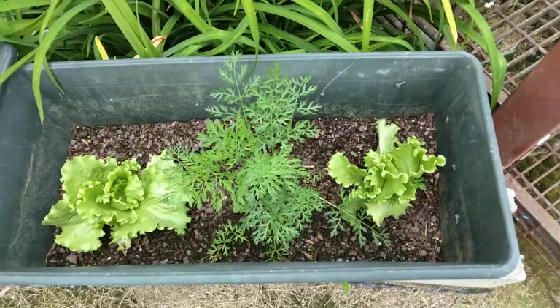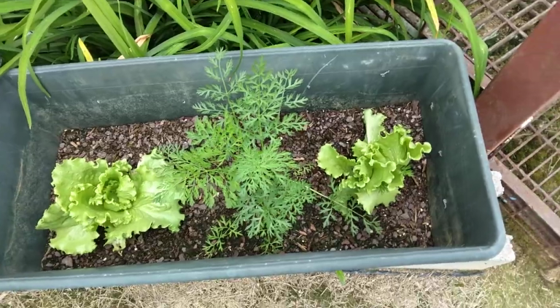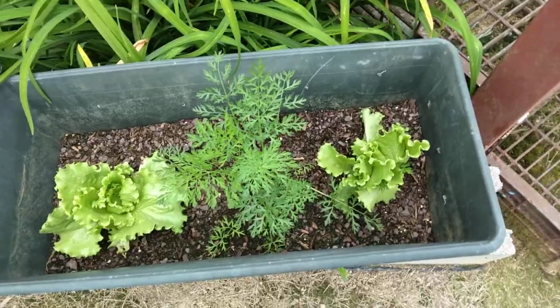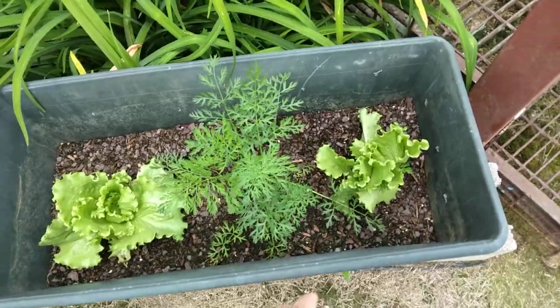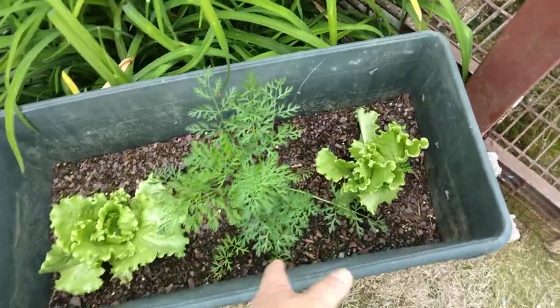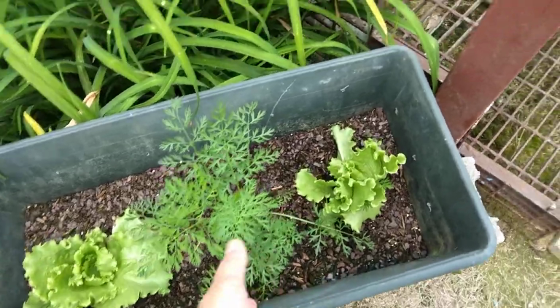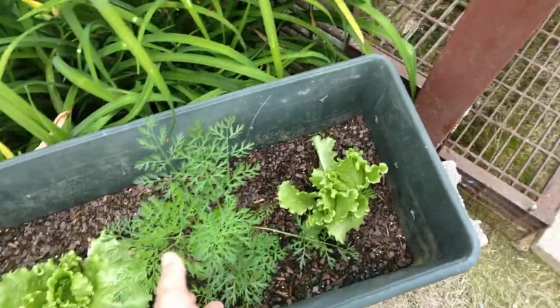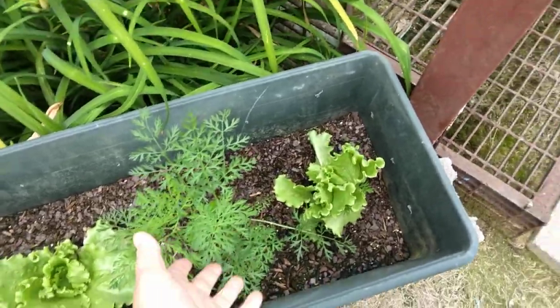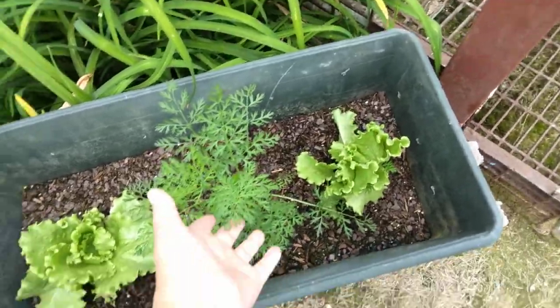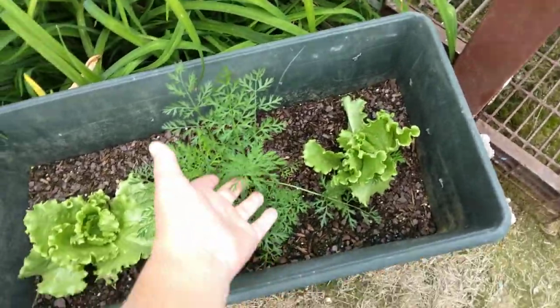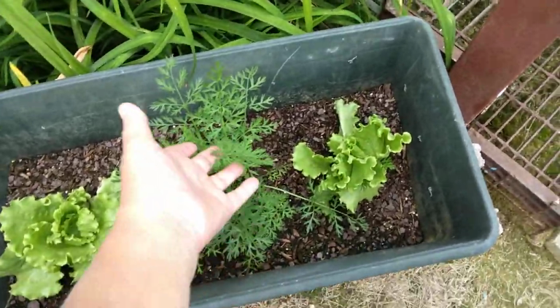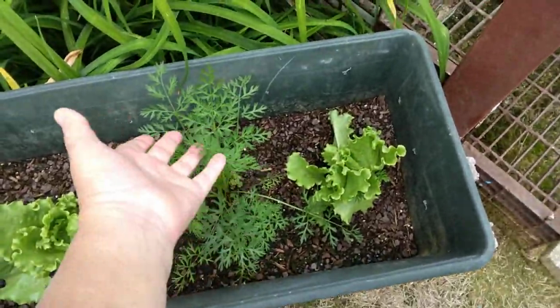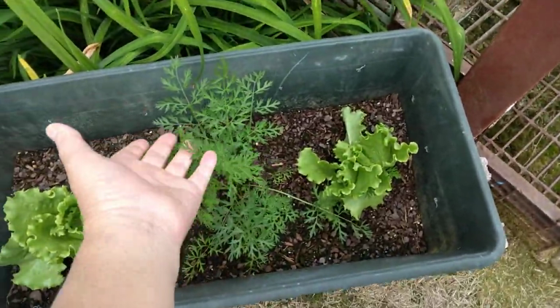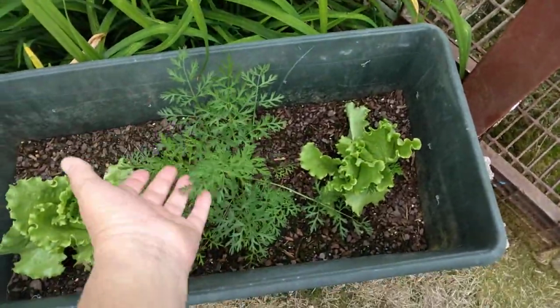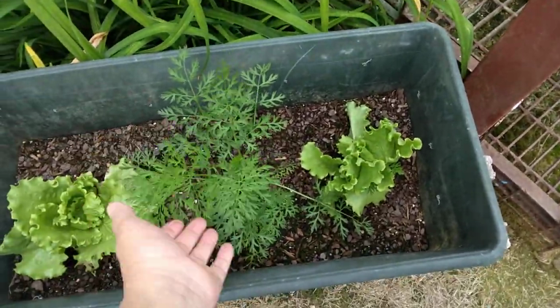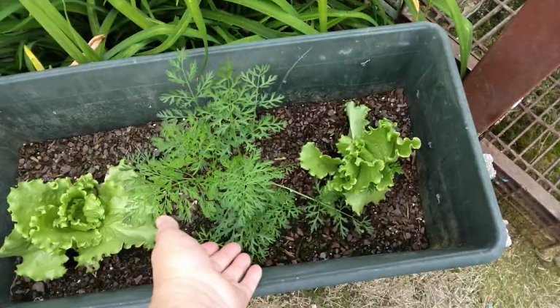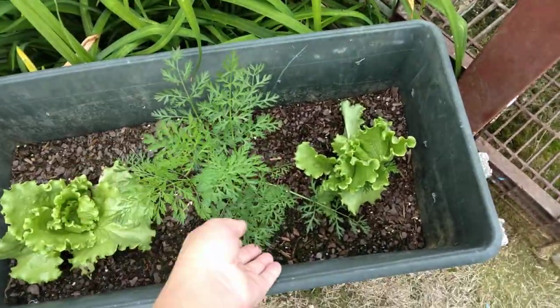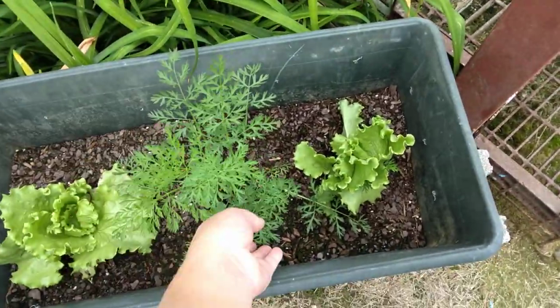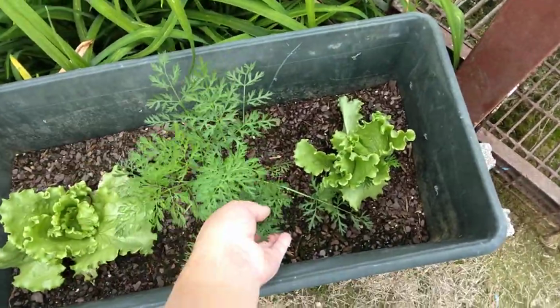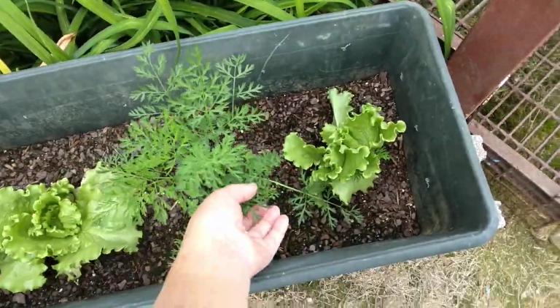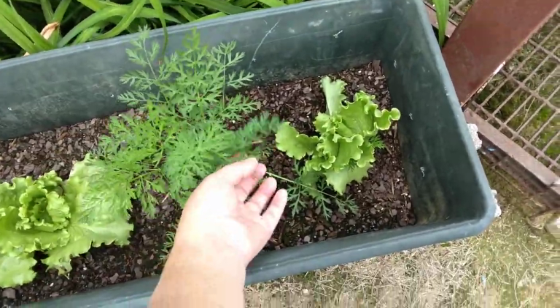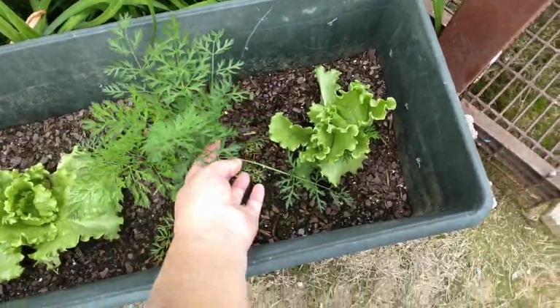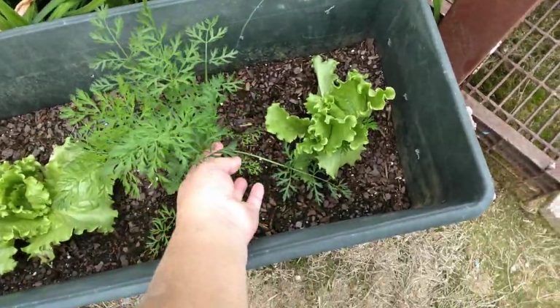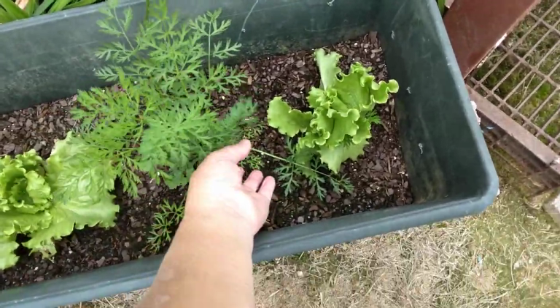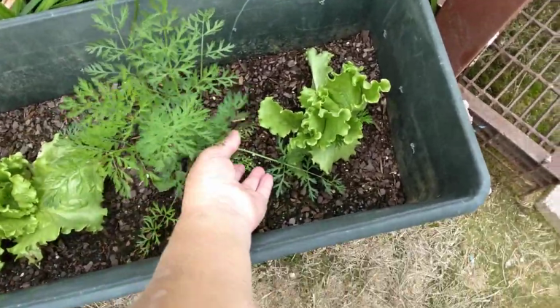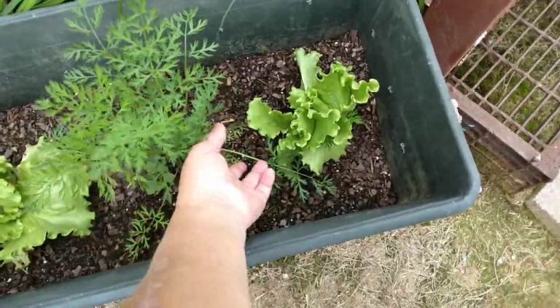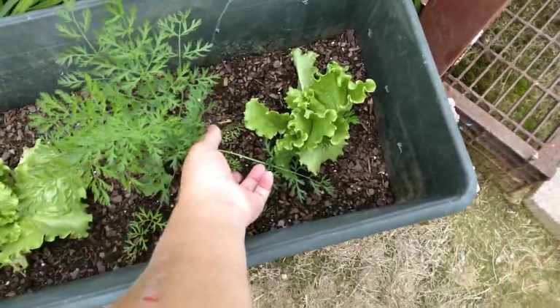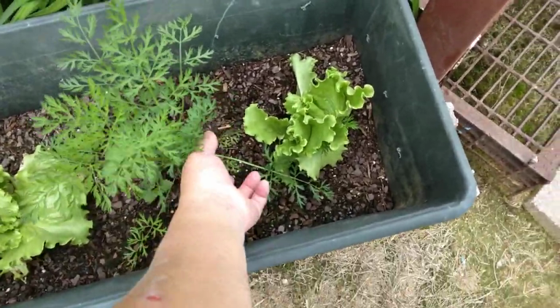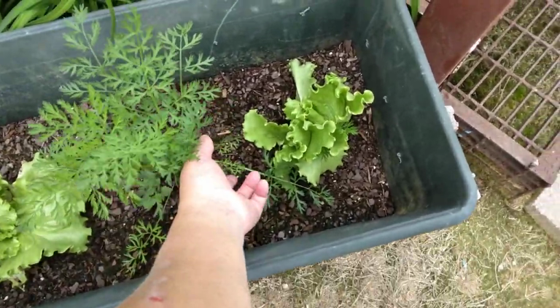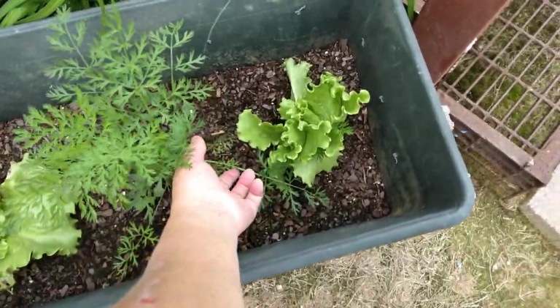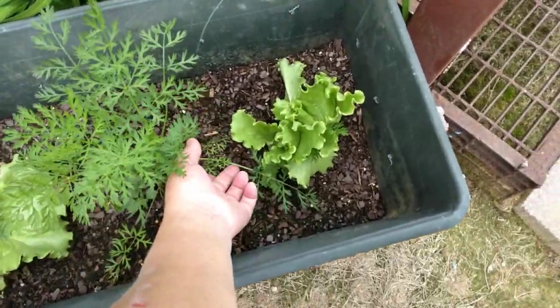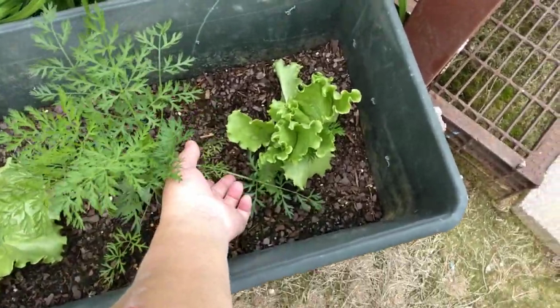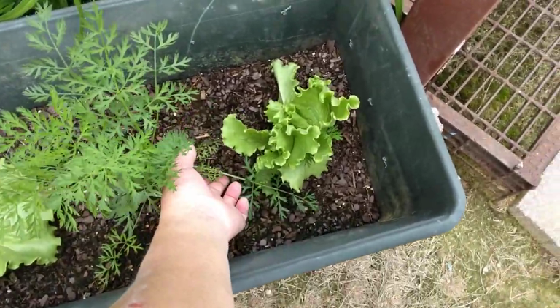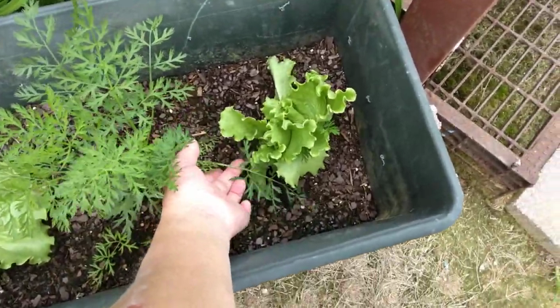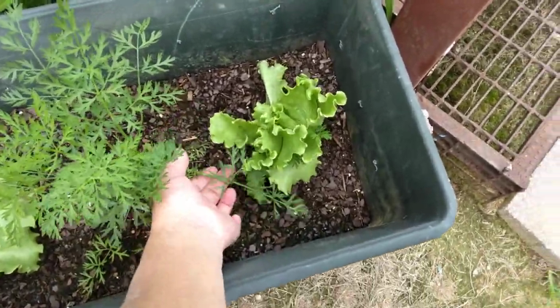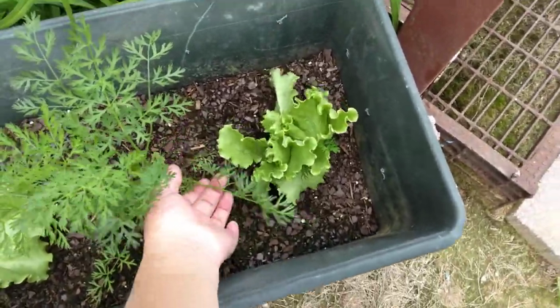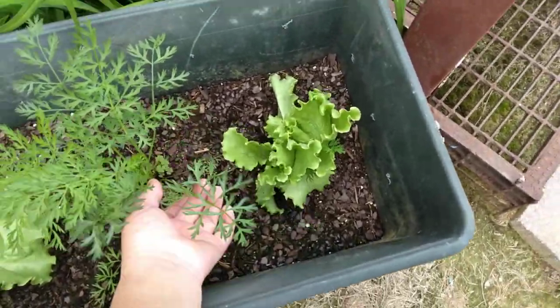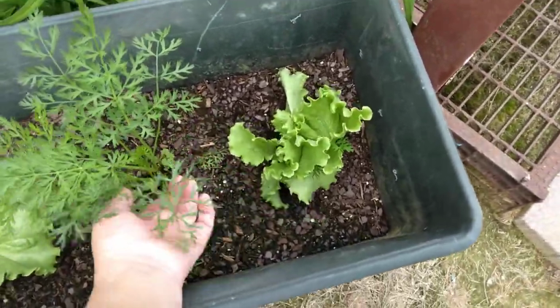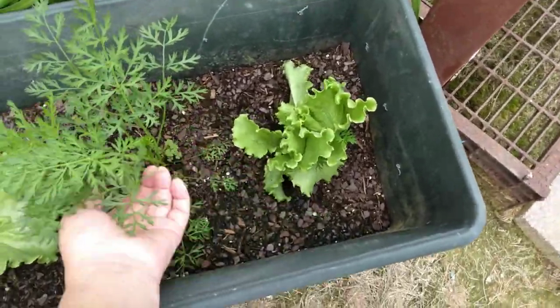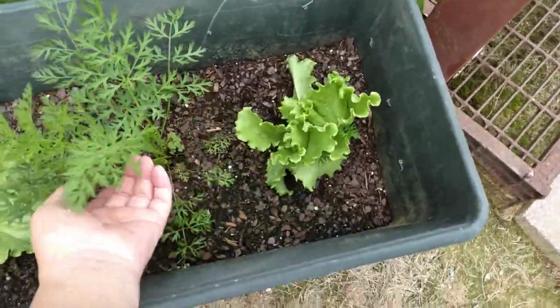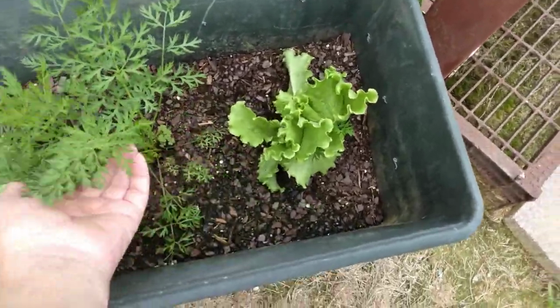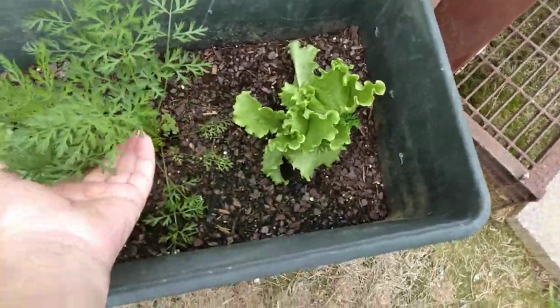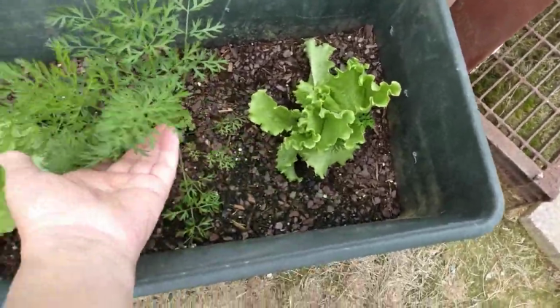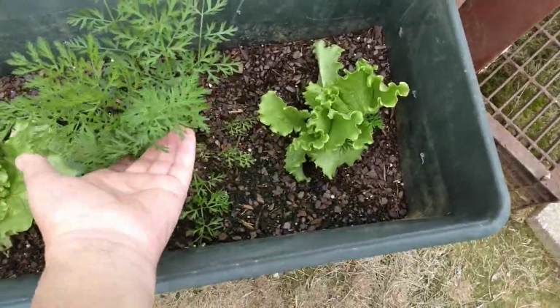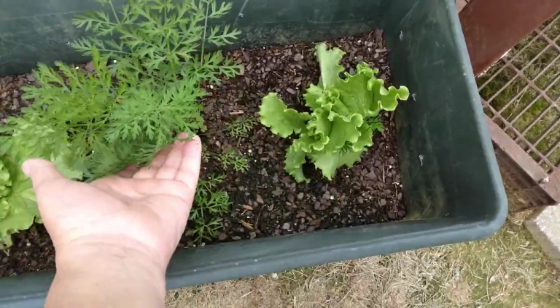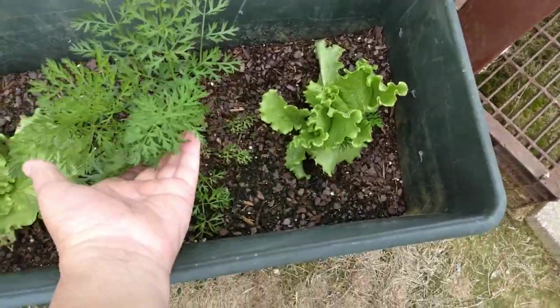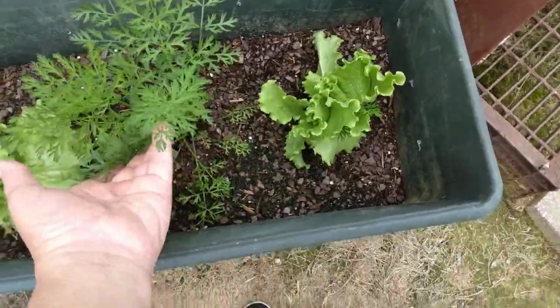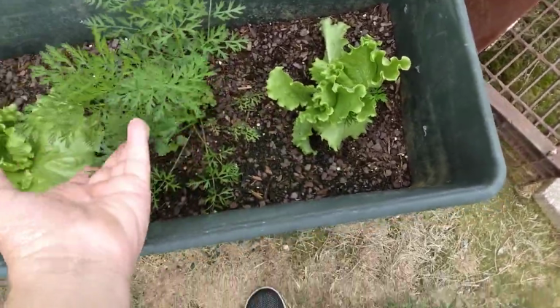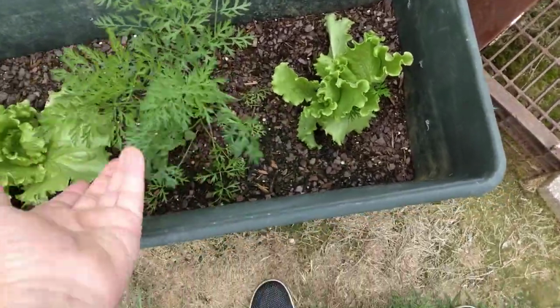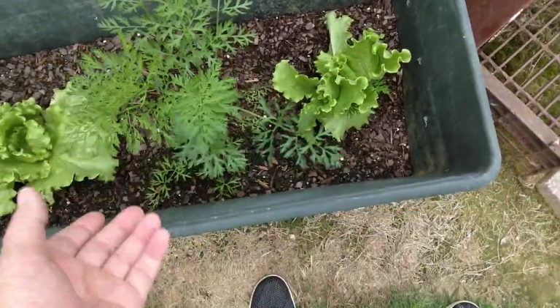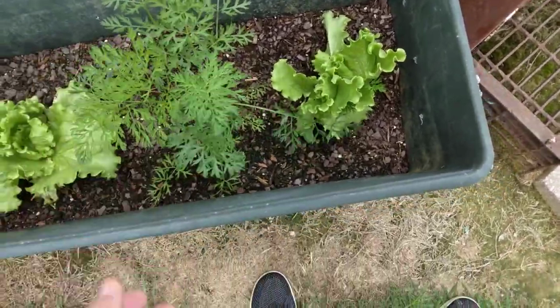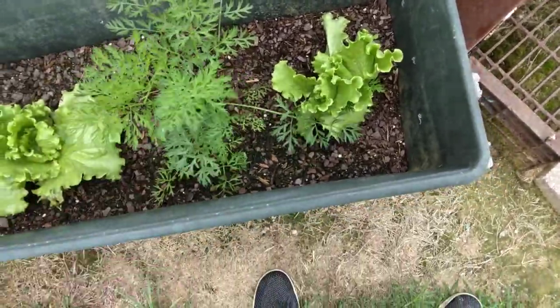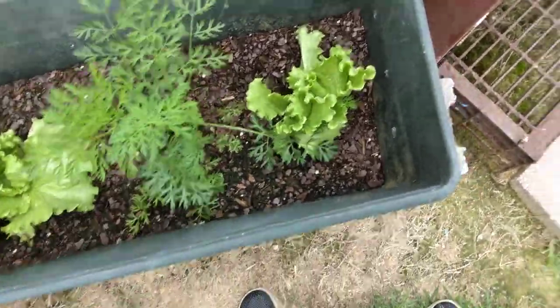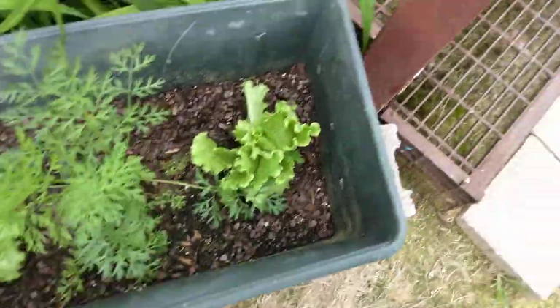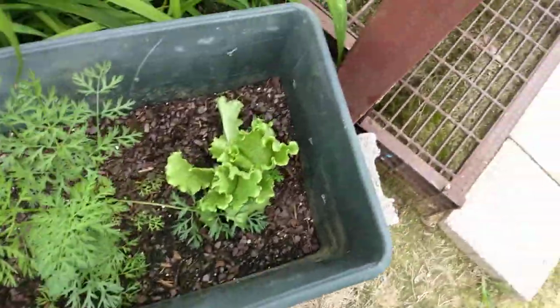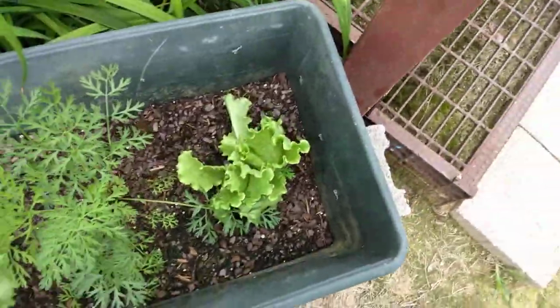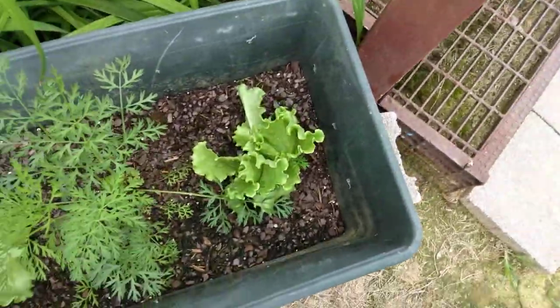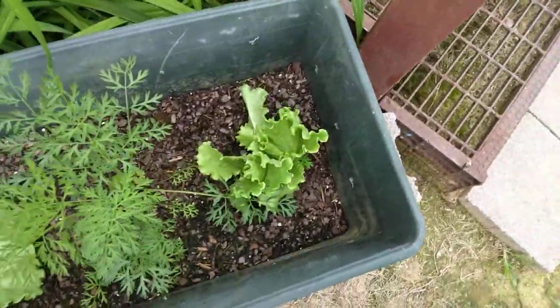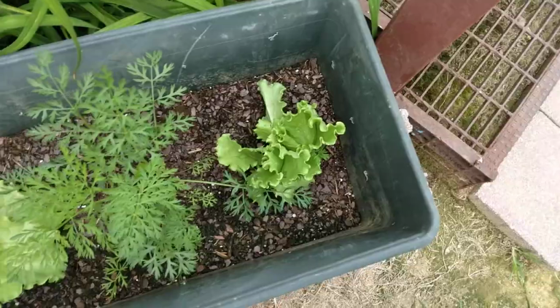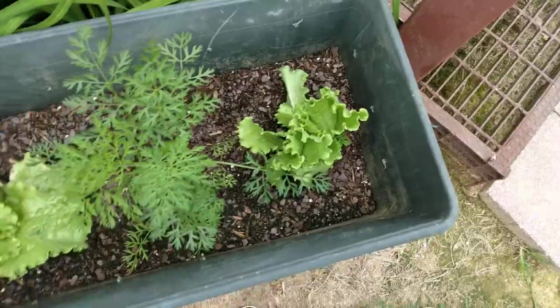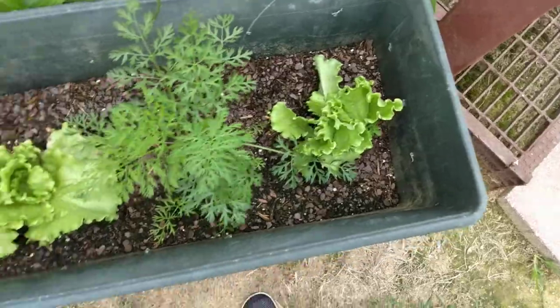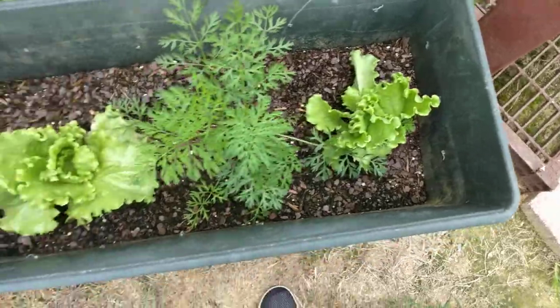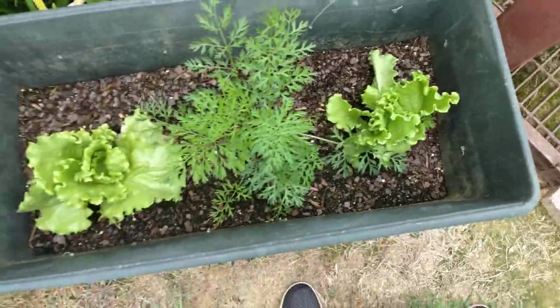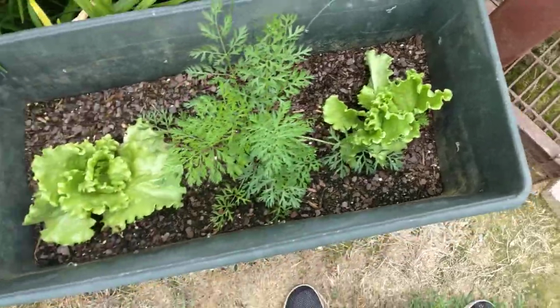My big carrot — the one carrot I managed to get planted — it's doing pretty good there. Got another lettuce over here too.